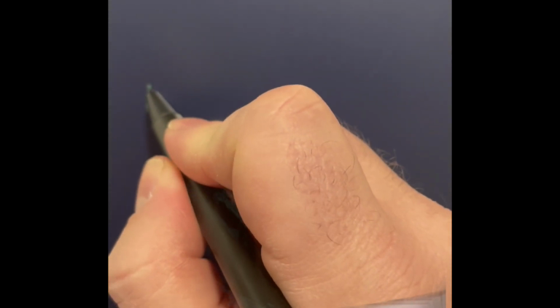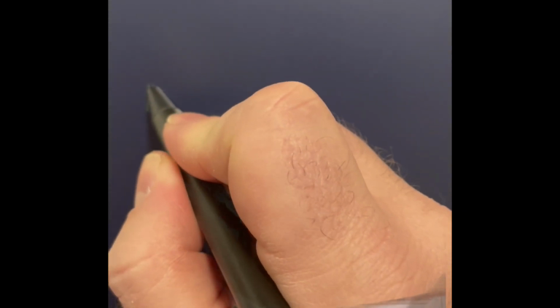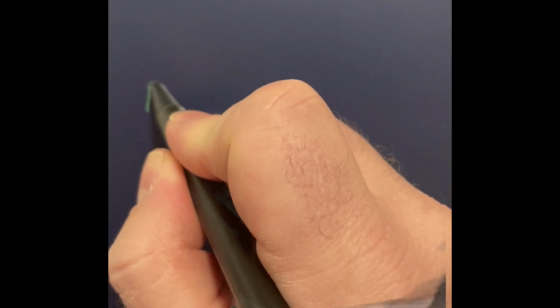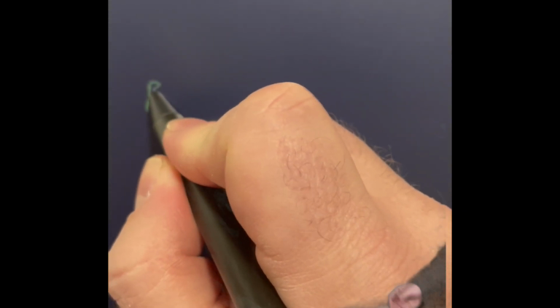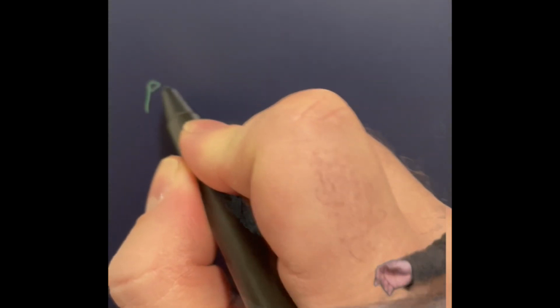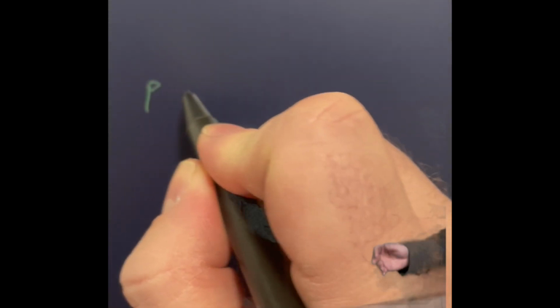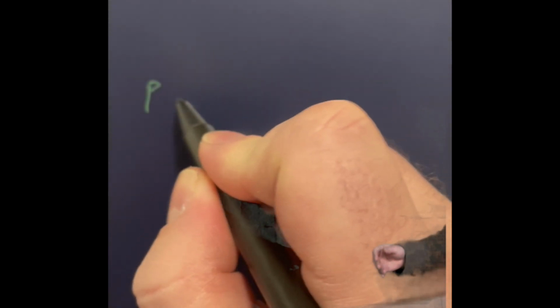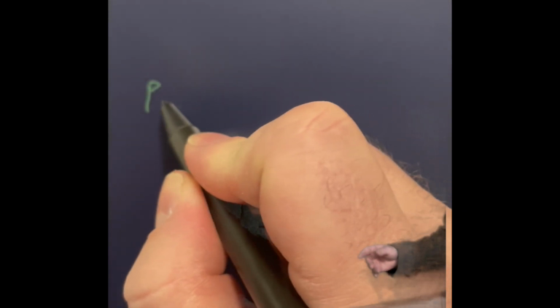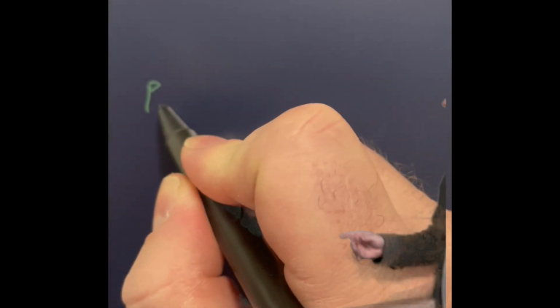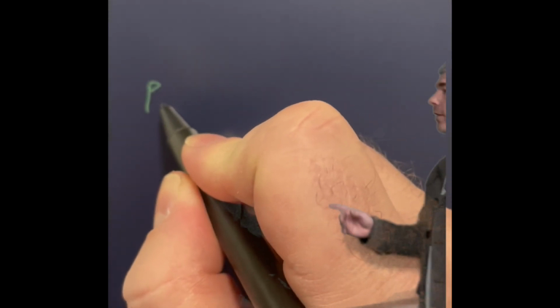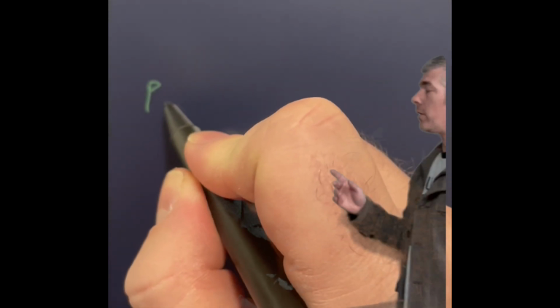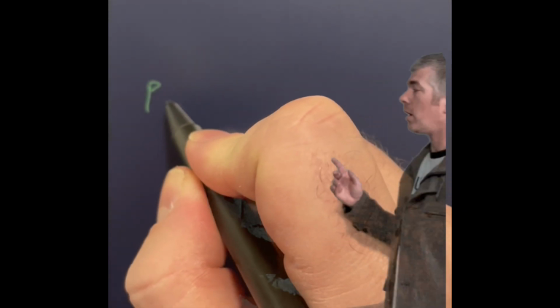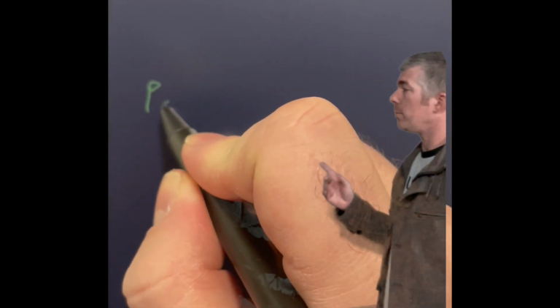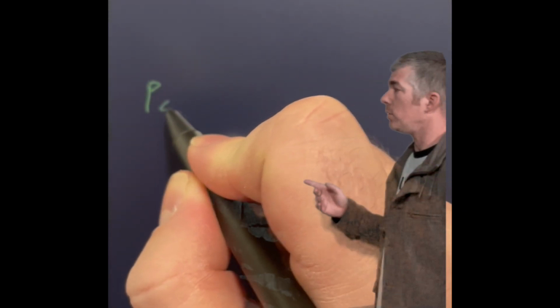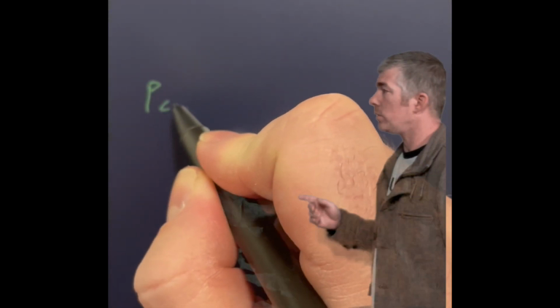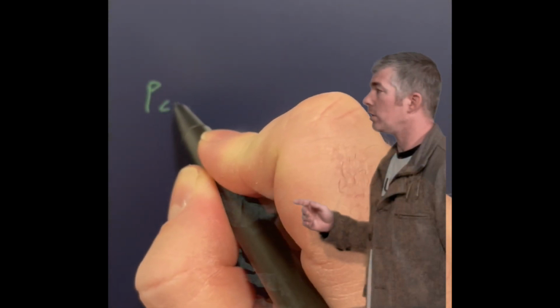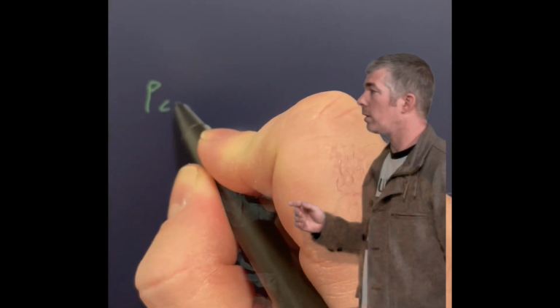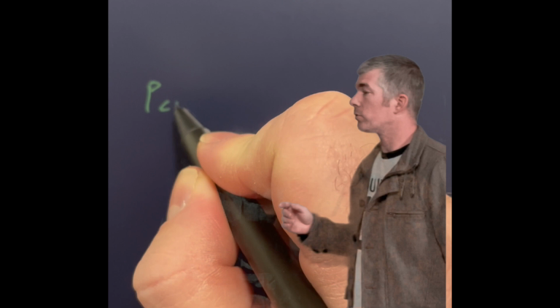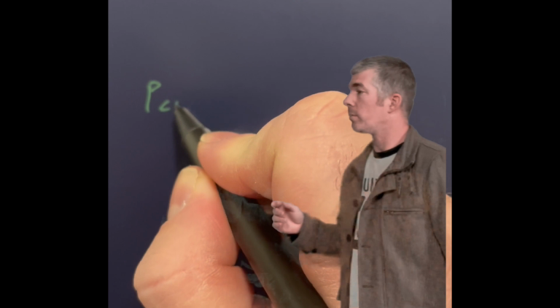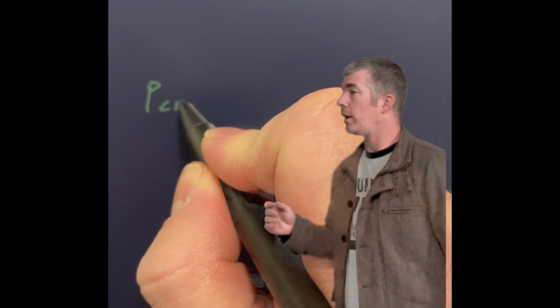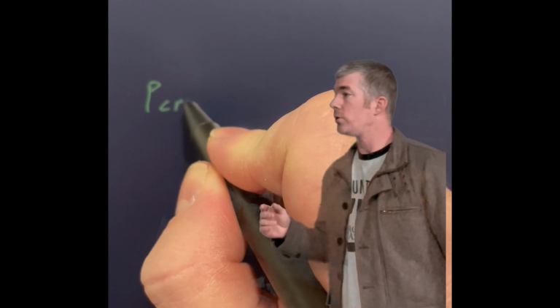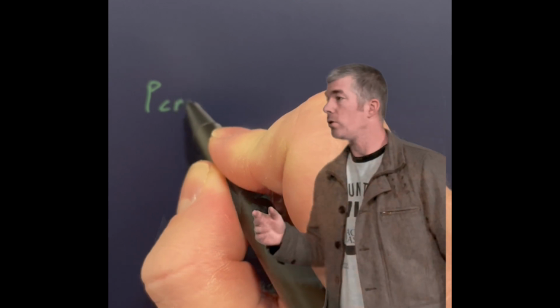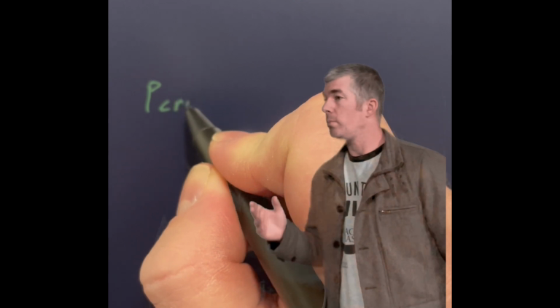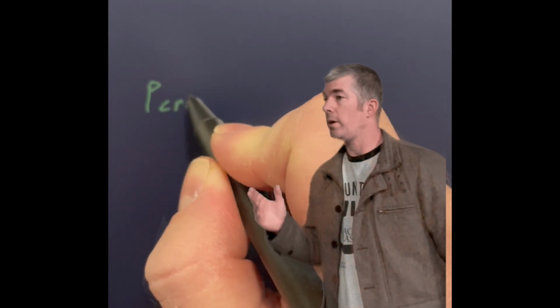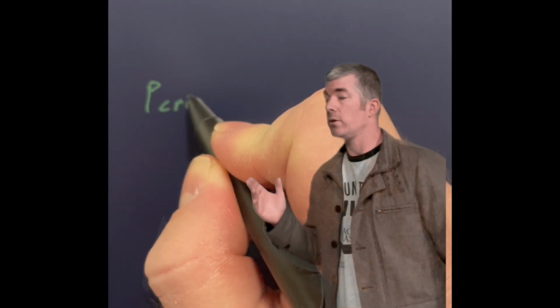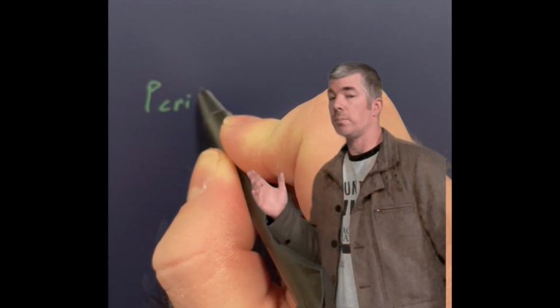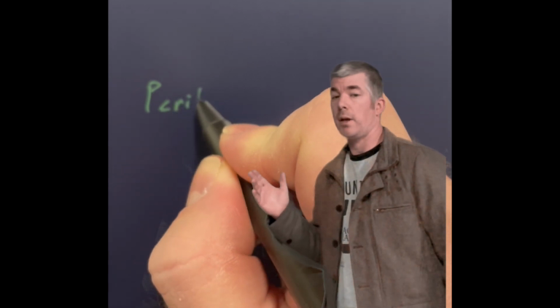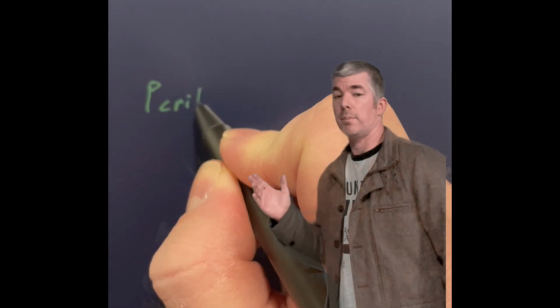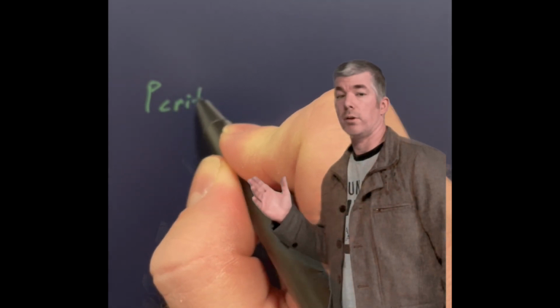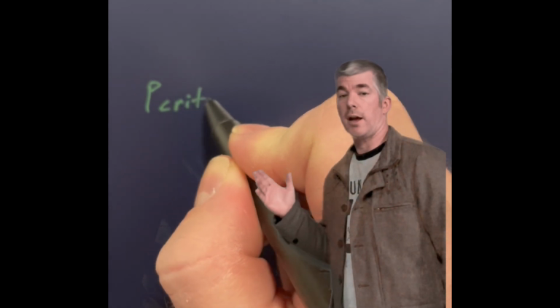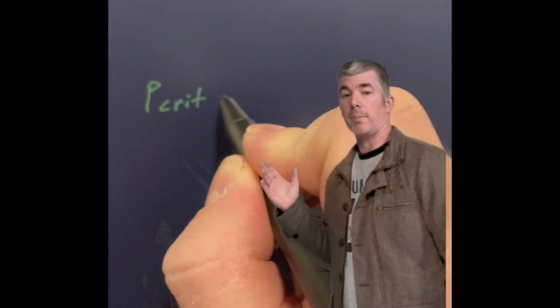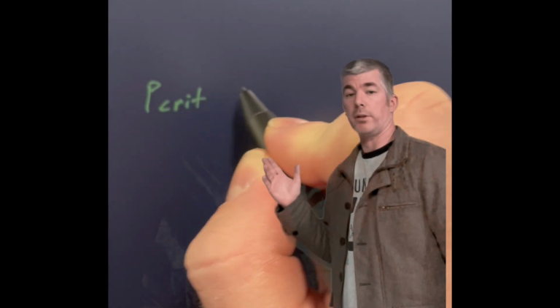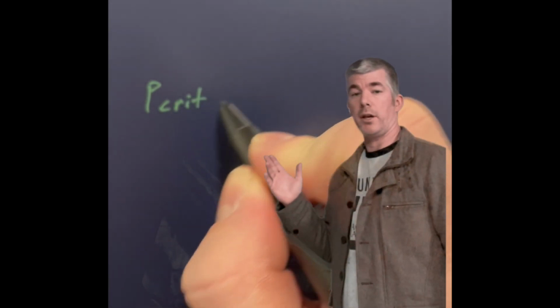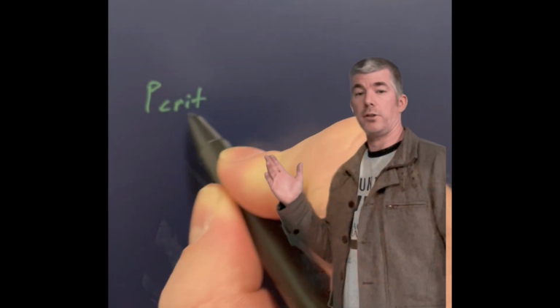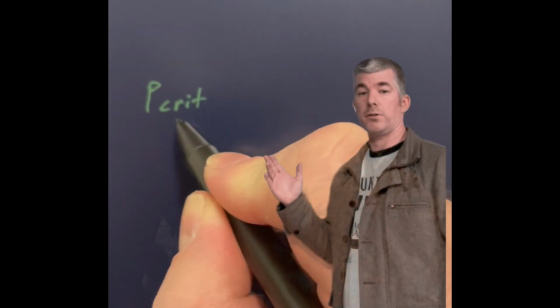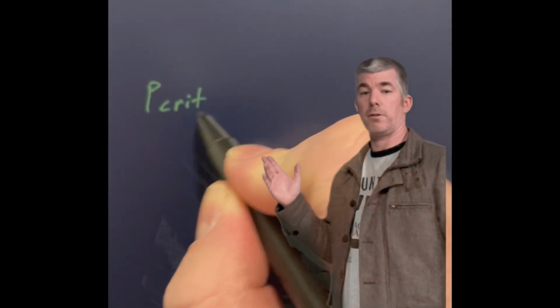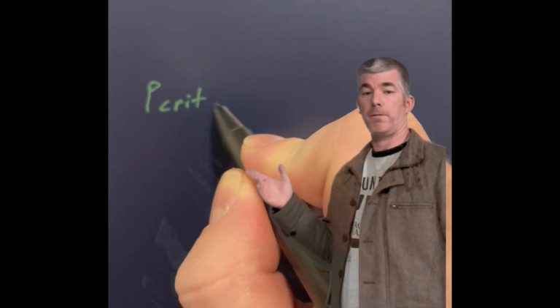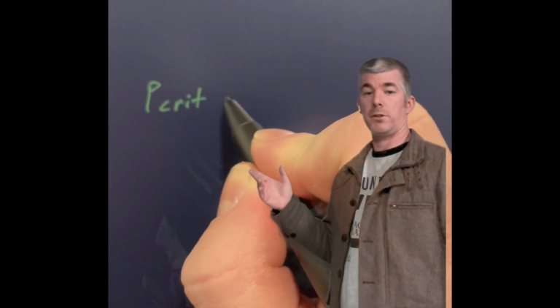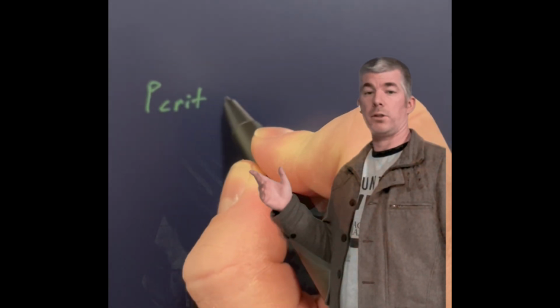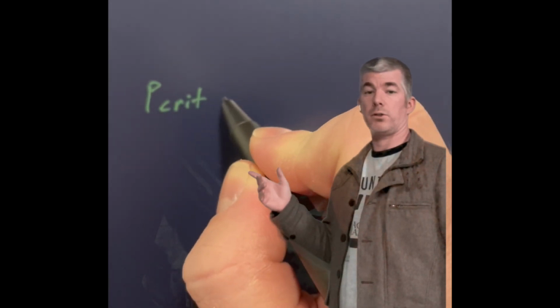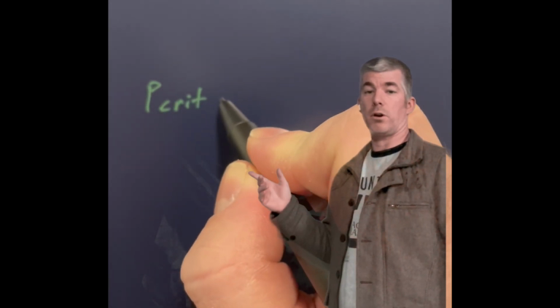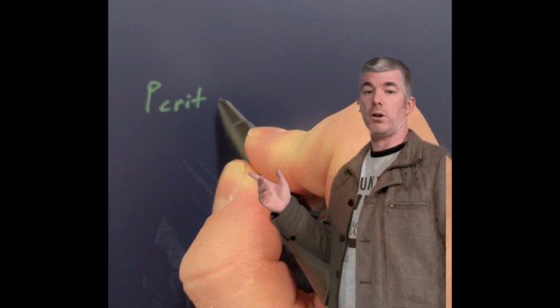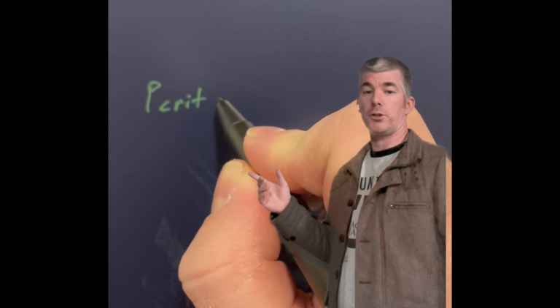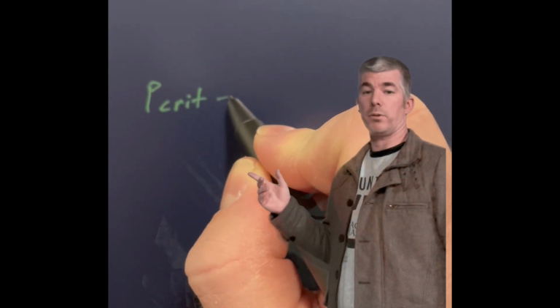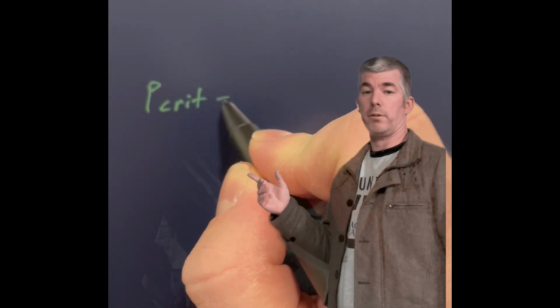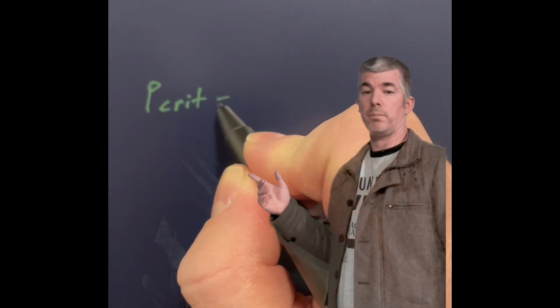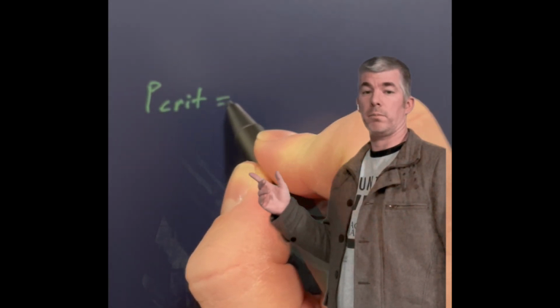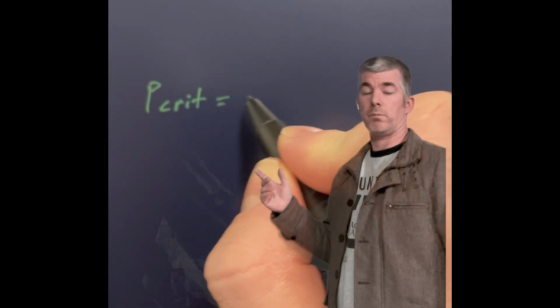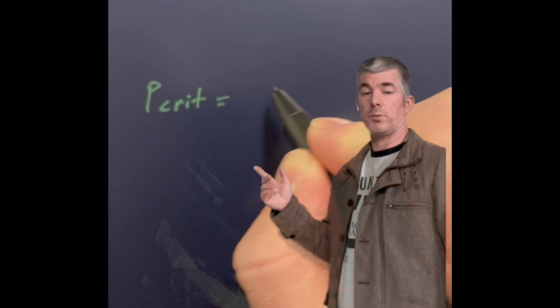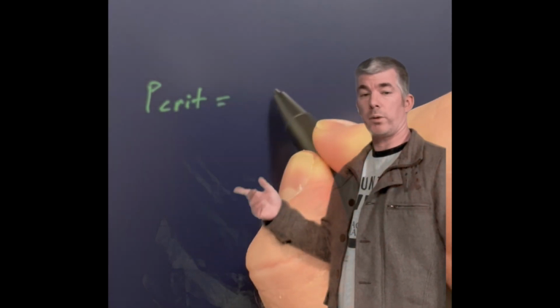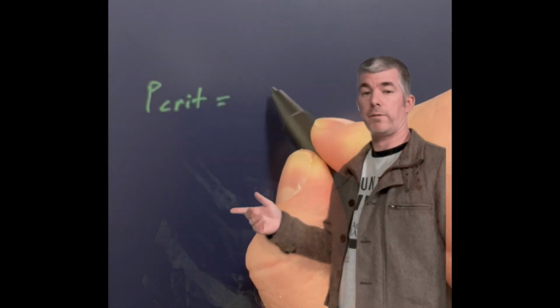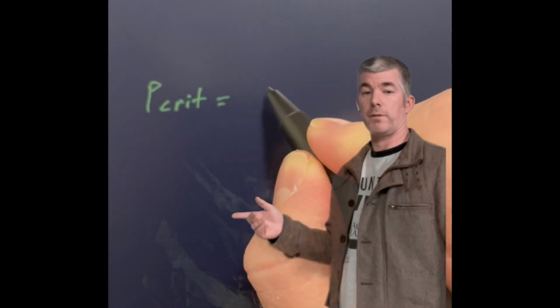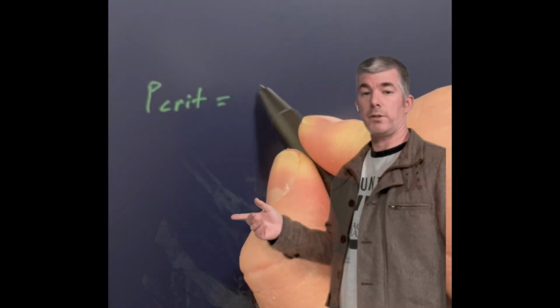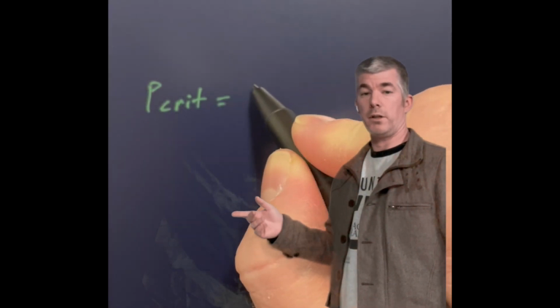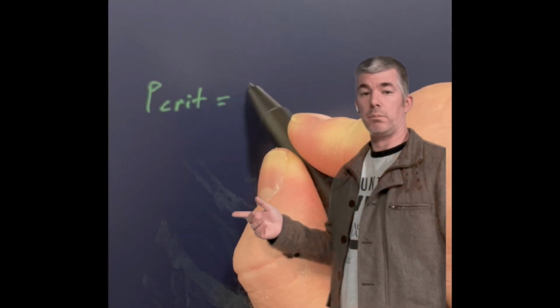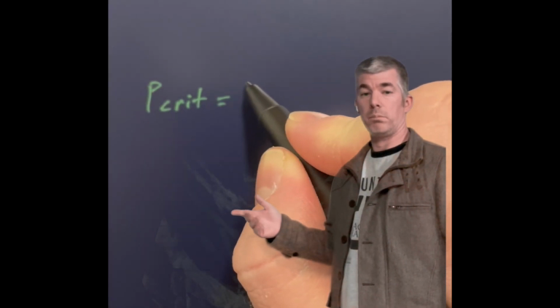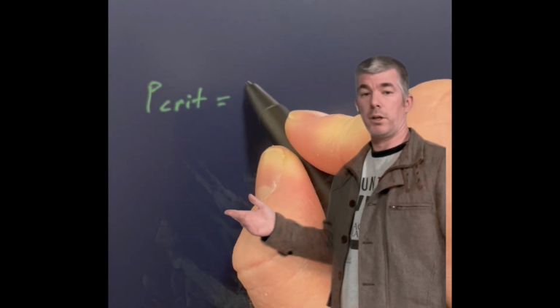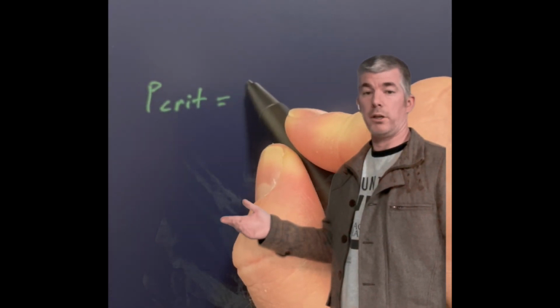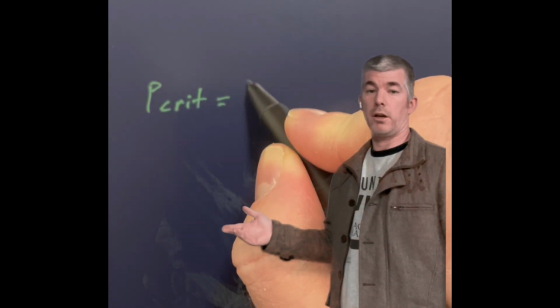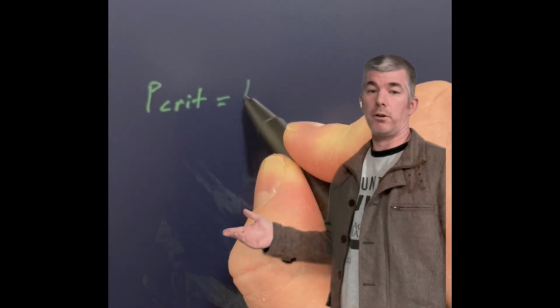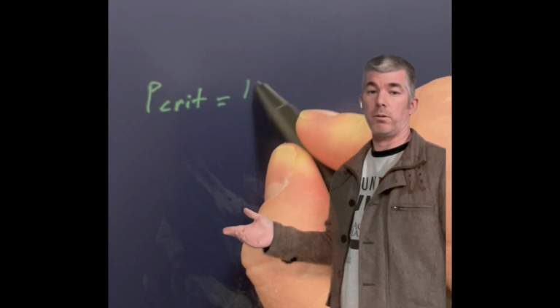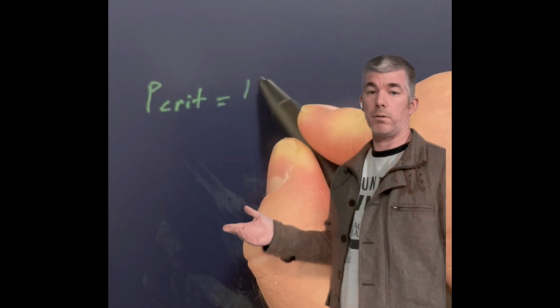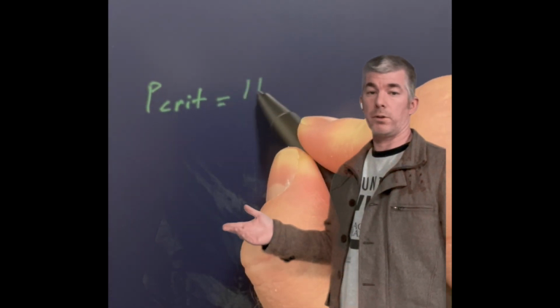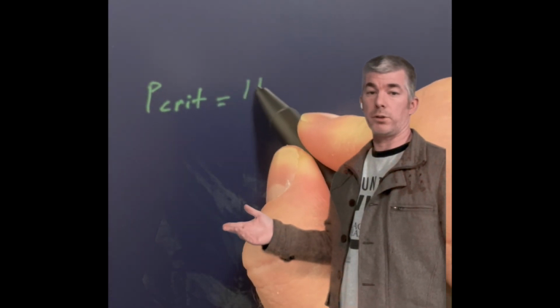A lot of the math that I'm using comes from H.O. Mayer's paper, "Applications of Physics to Archery," 2015, Indiana University.